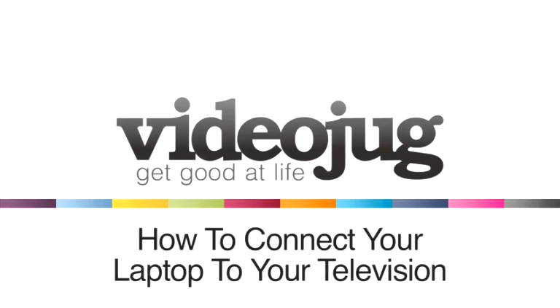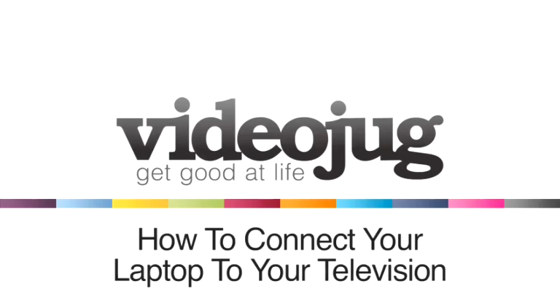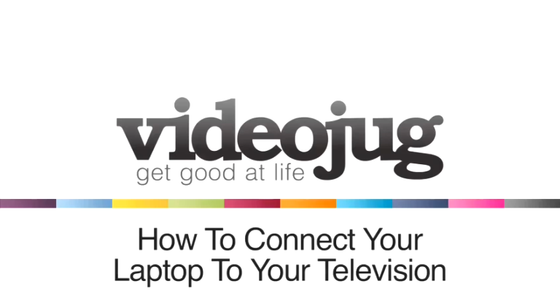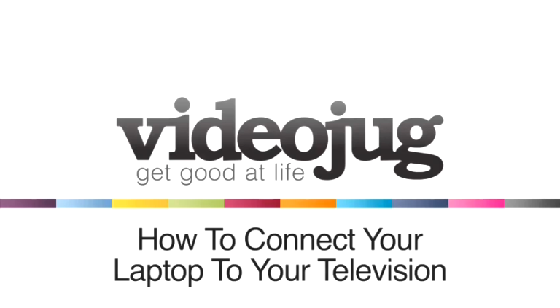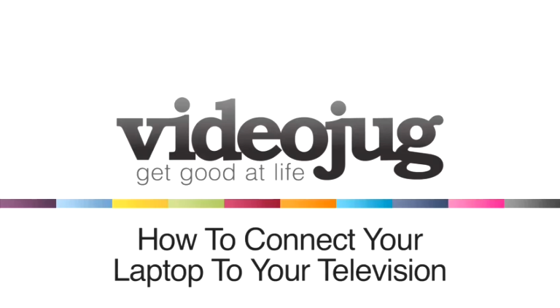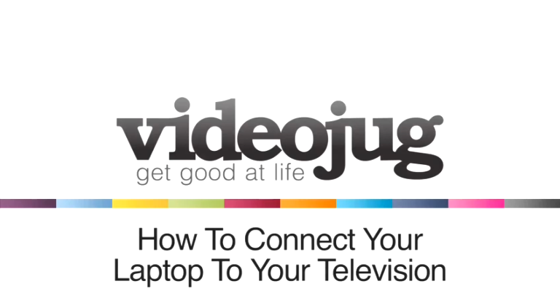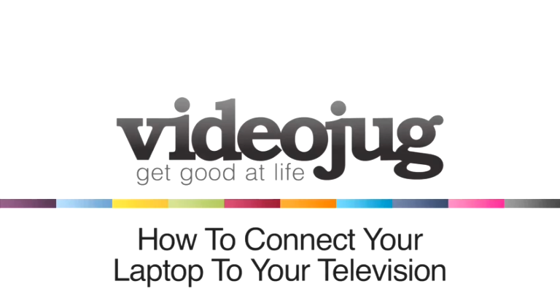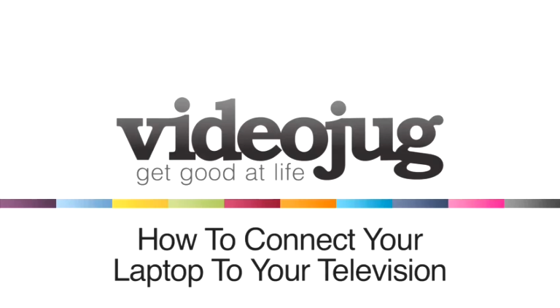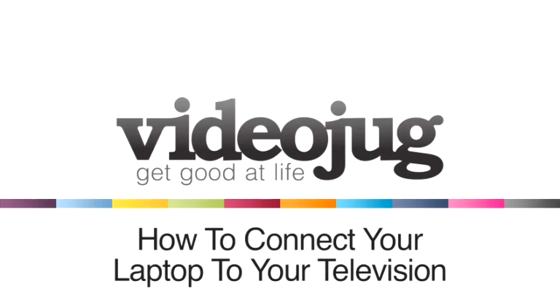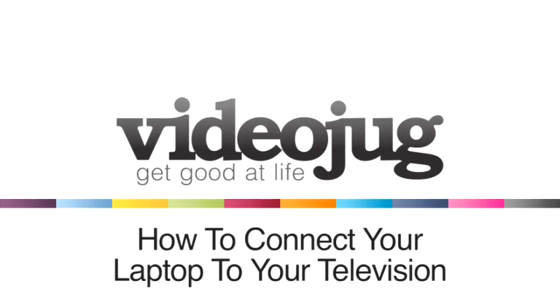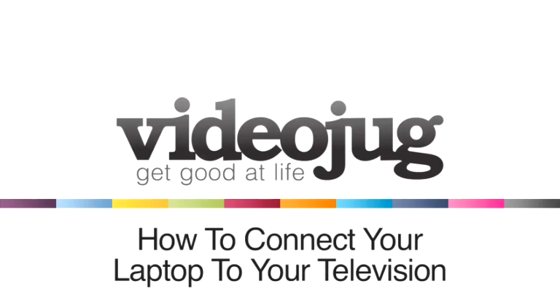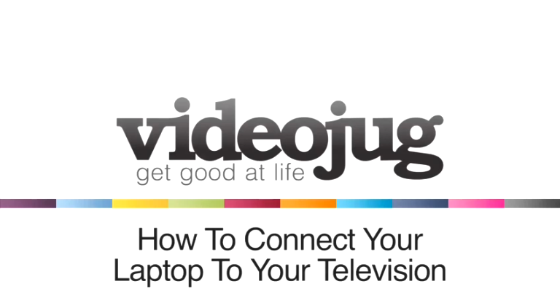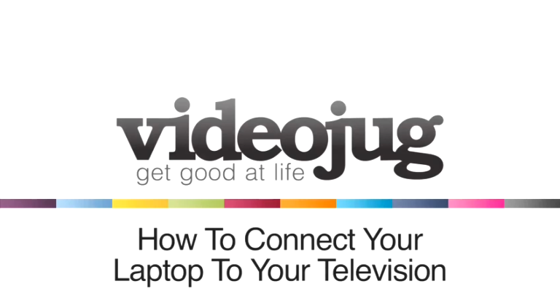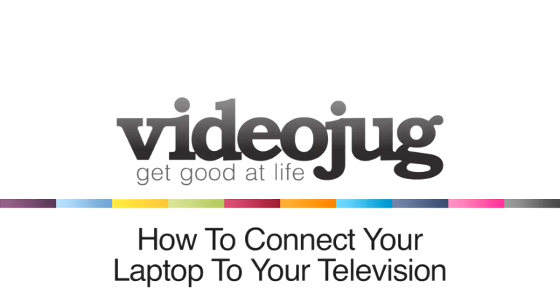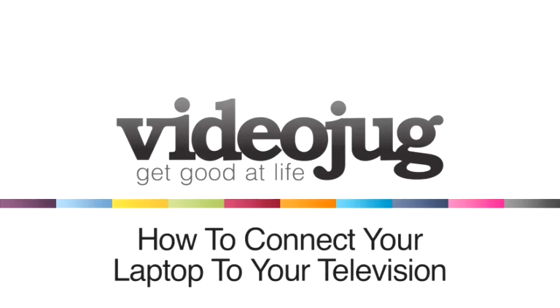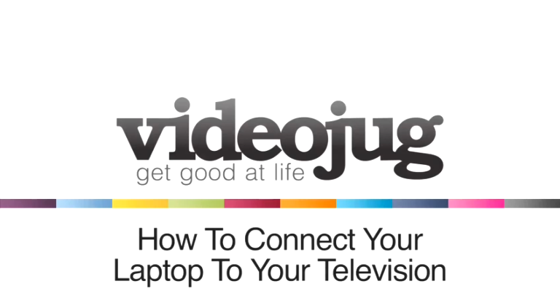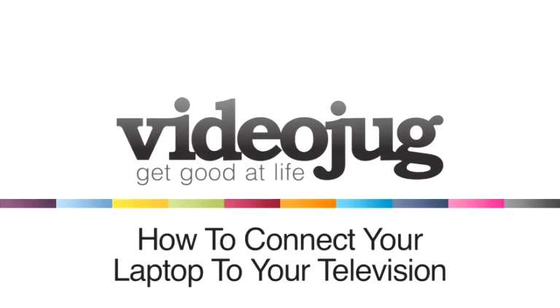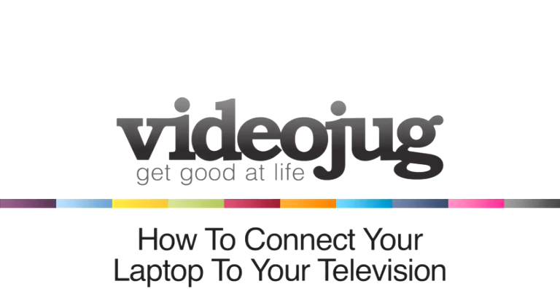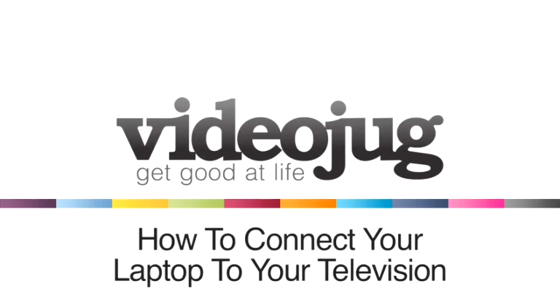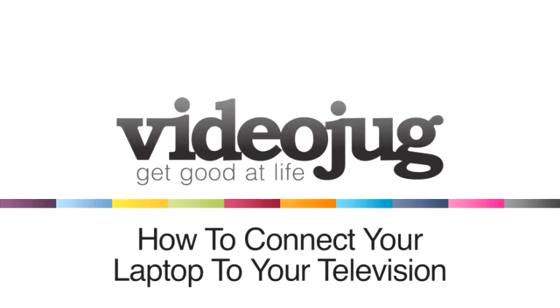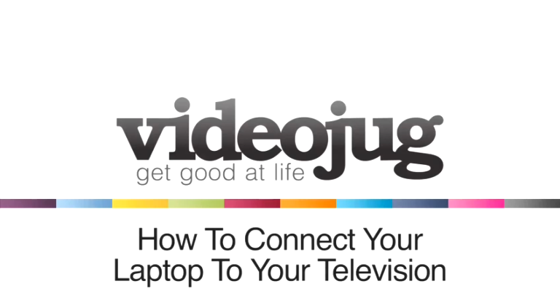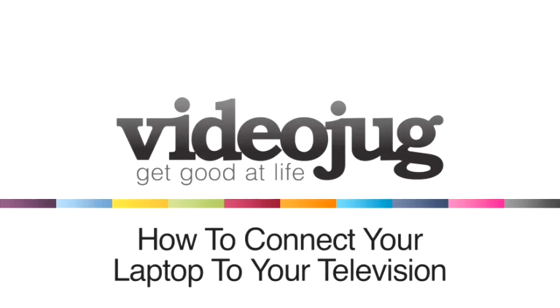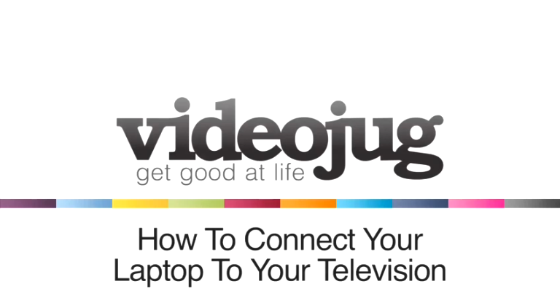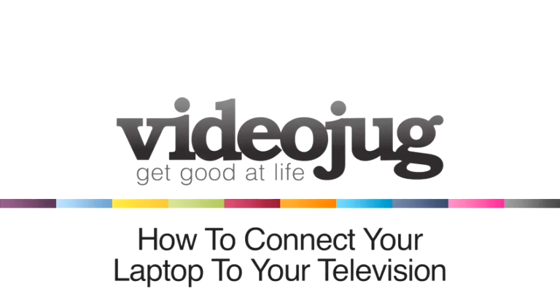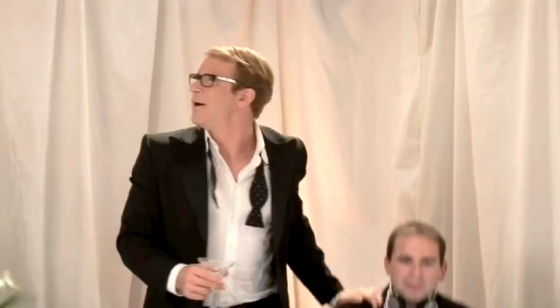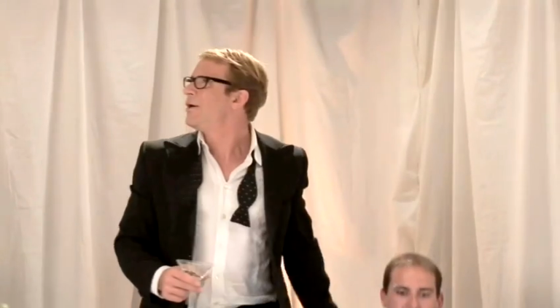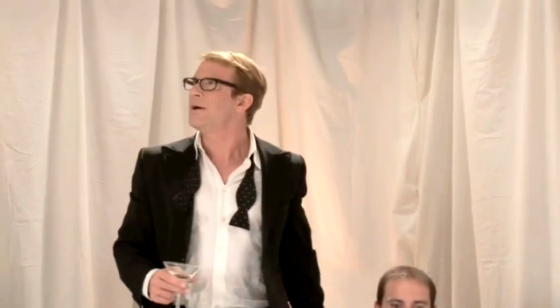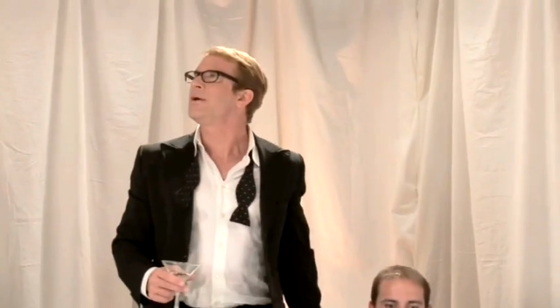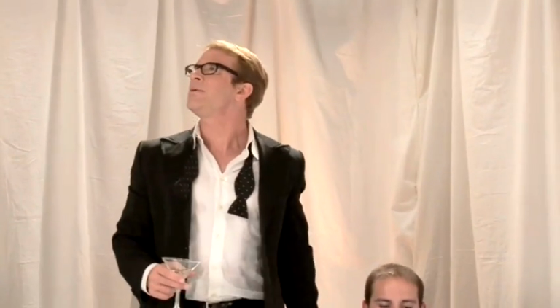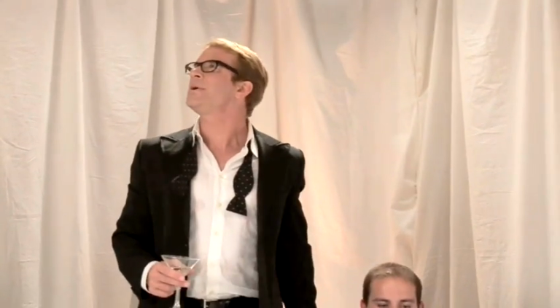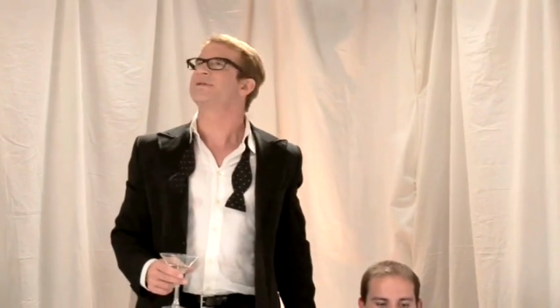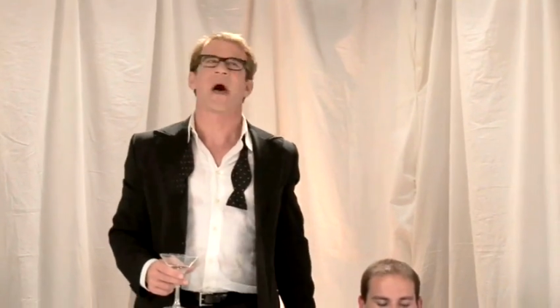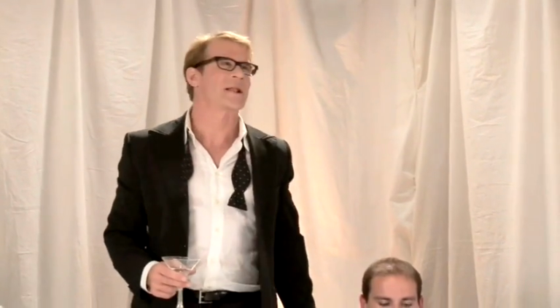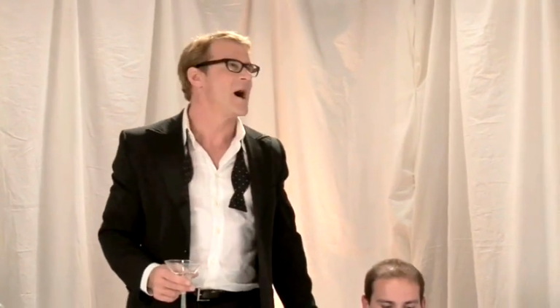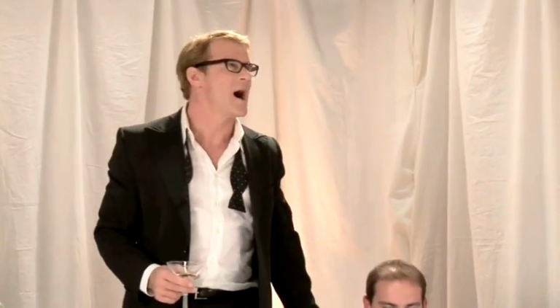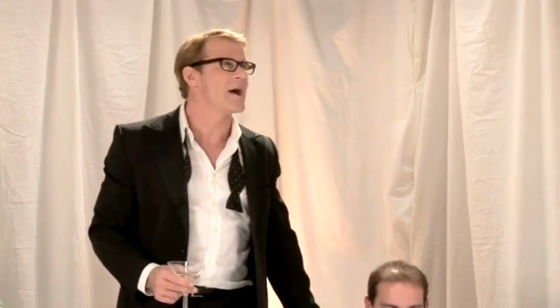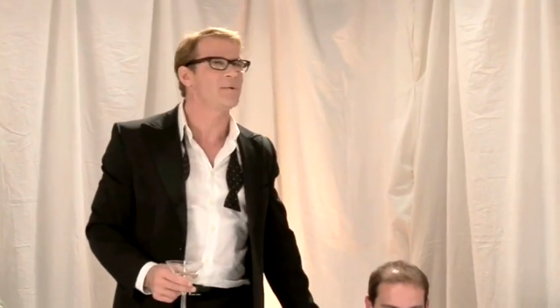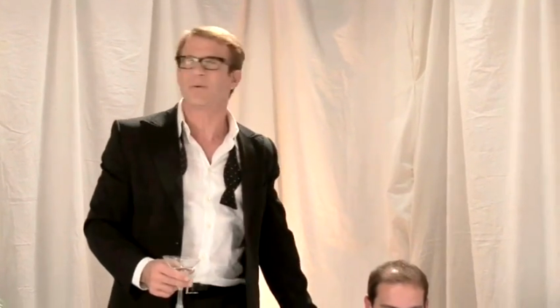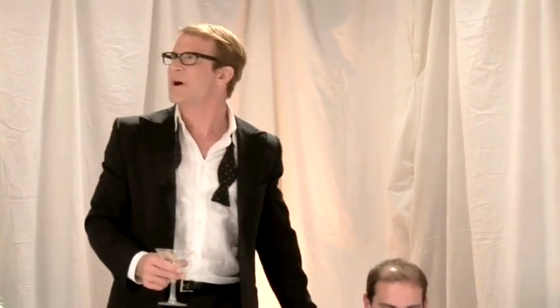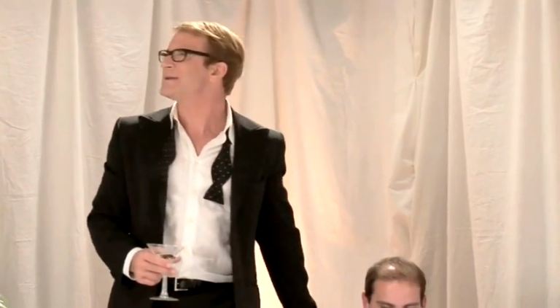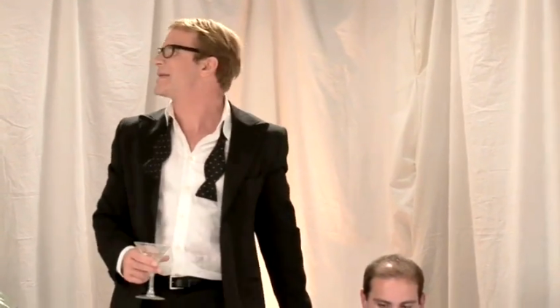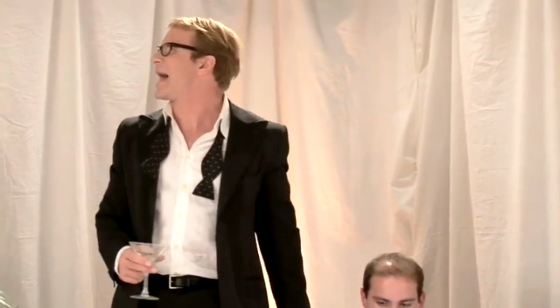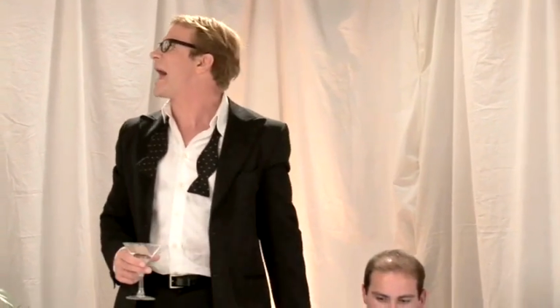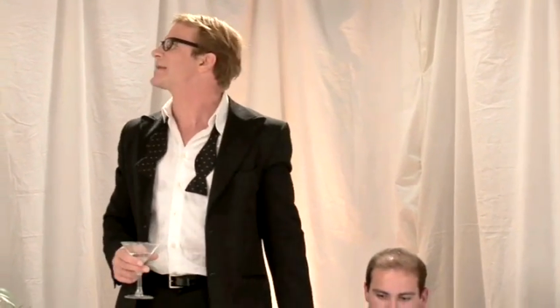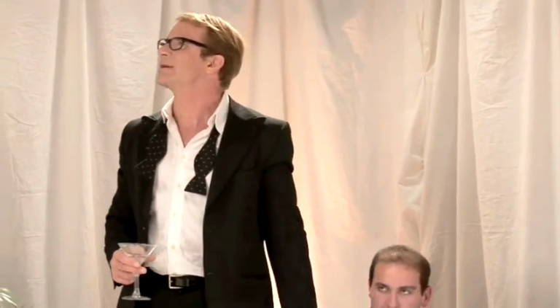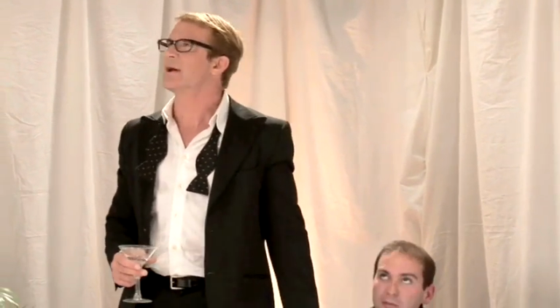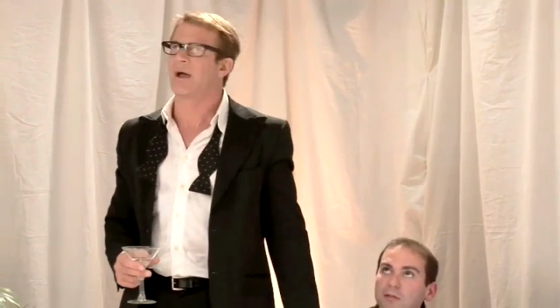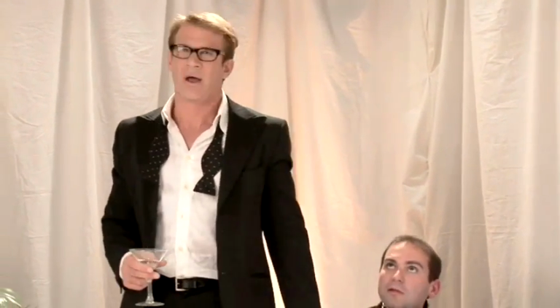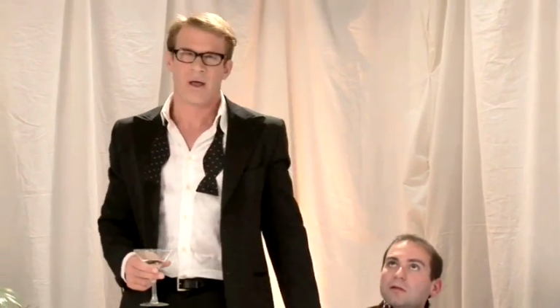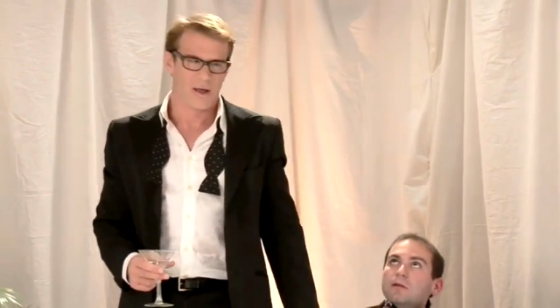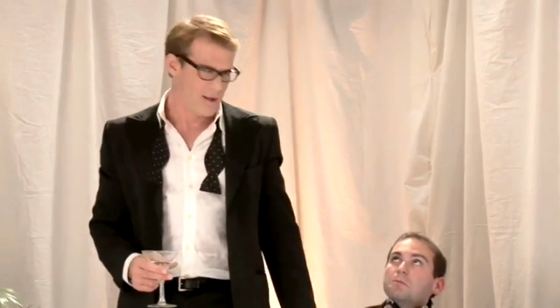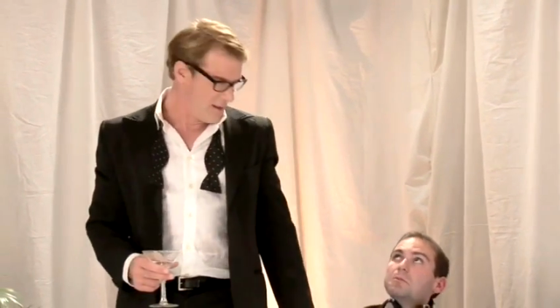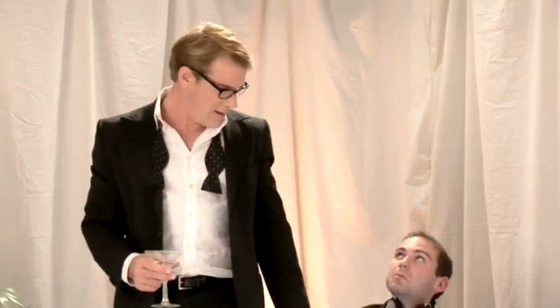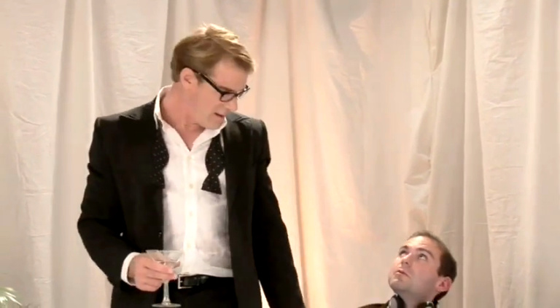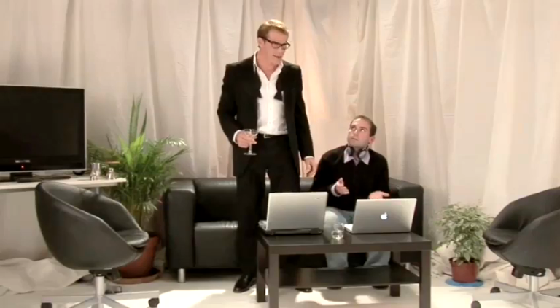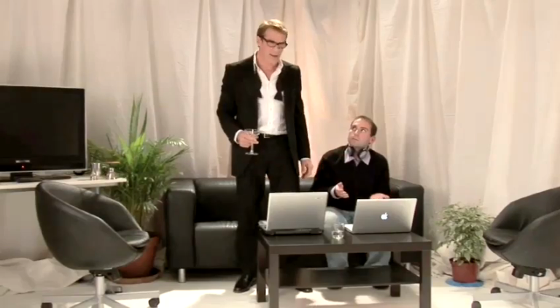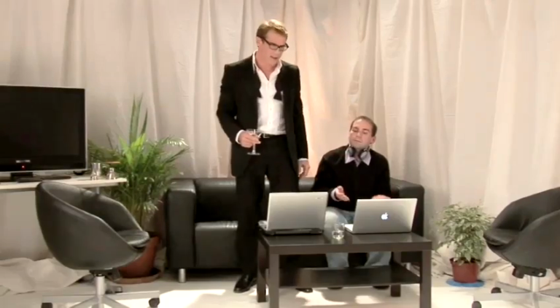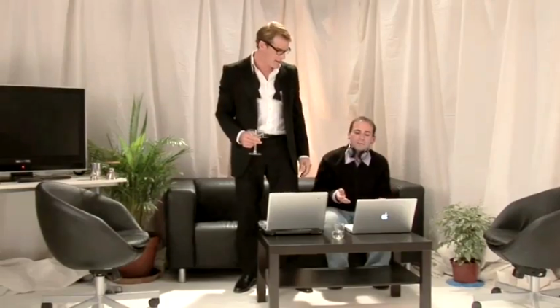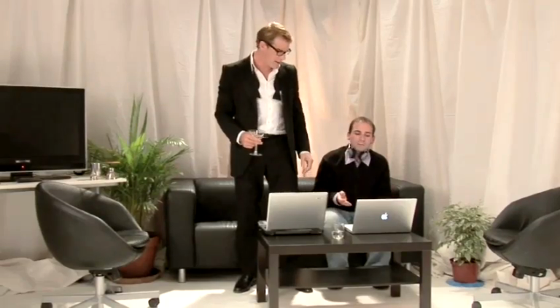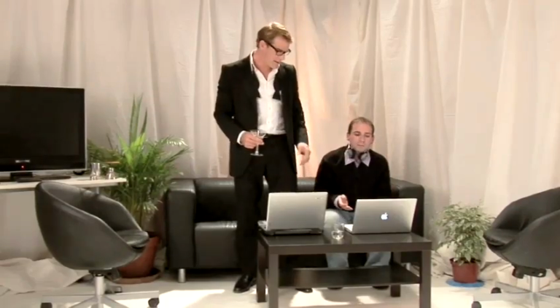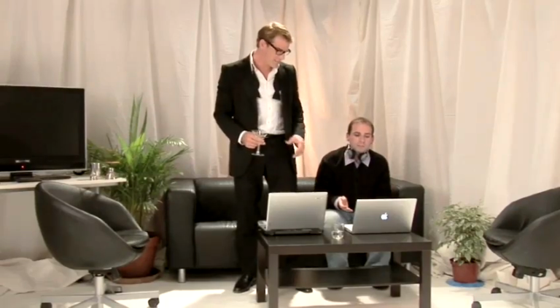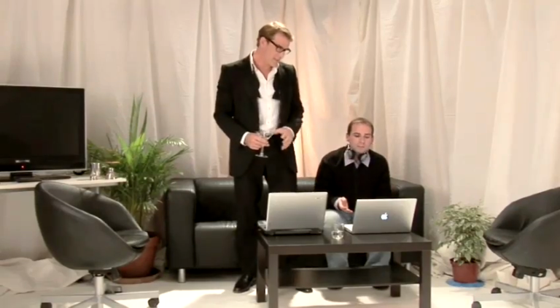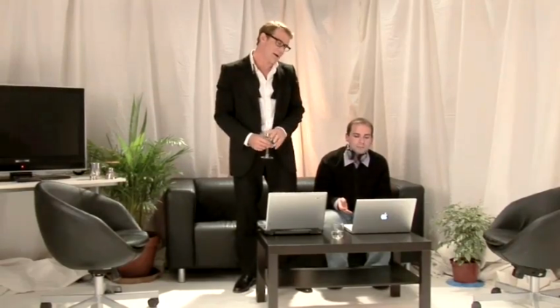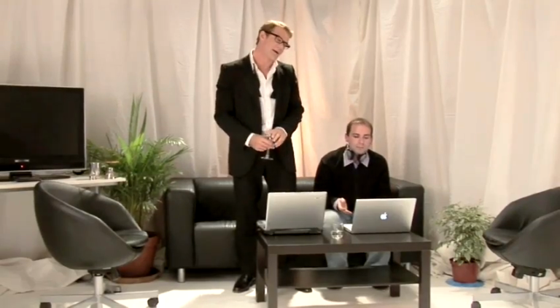How to Connect Your Laptop to Your Television. Who is that guy? What was that? Hello, and welcome to VideoJug.